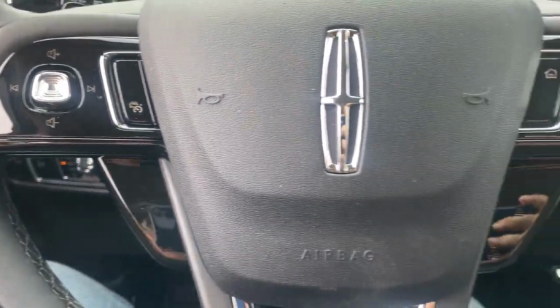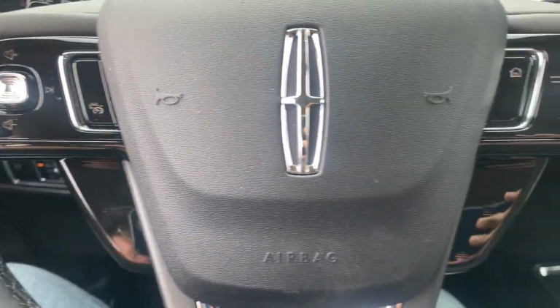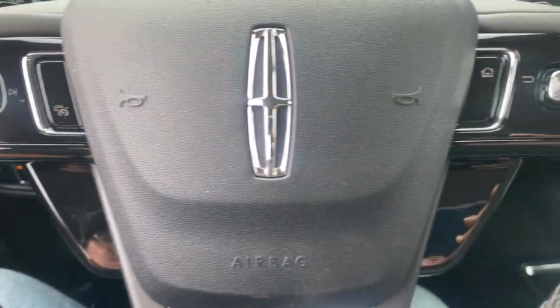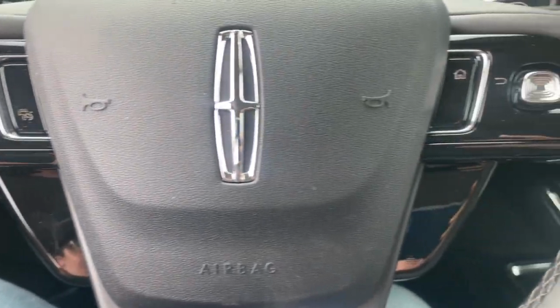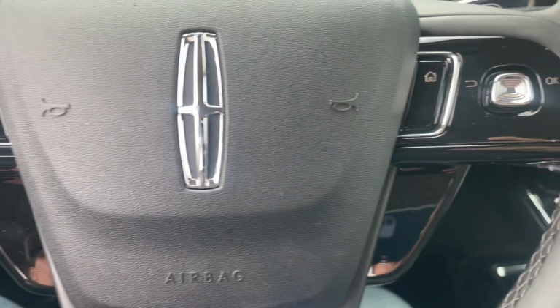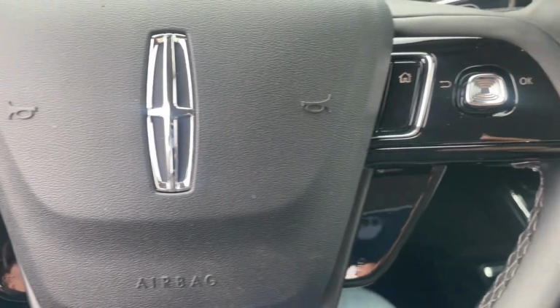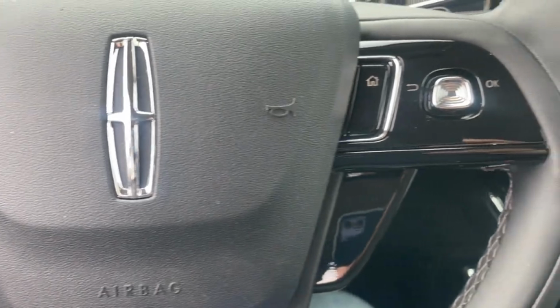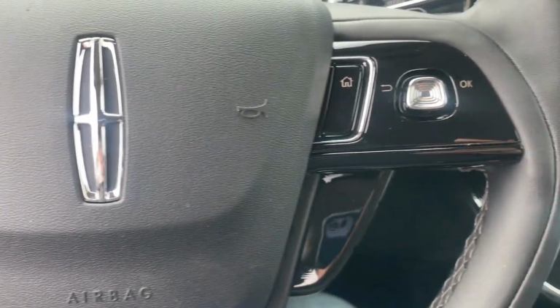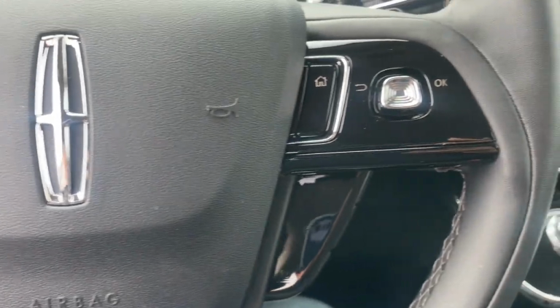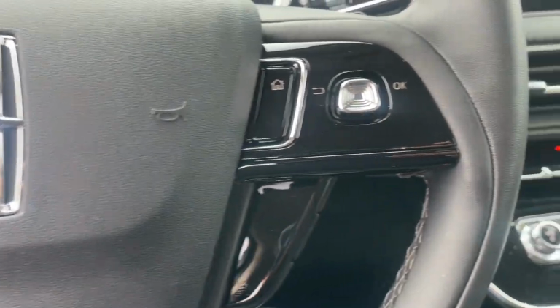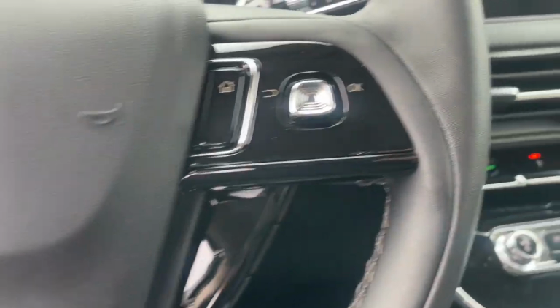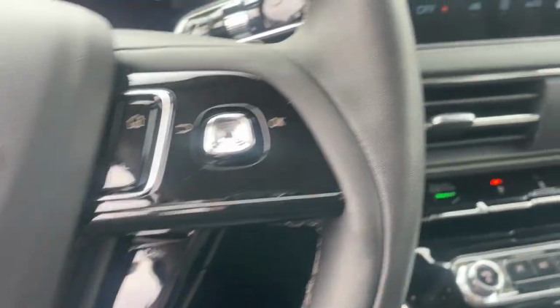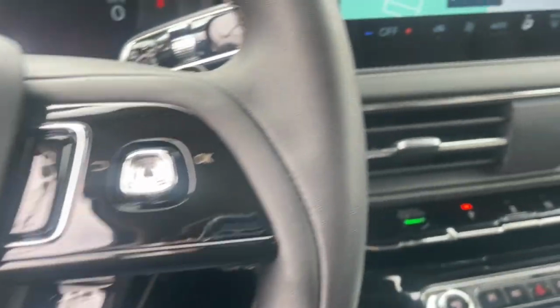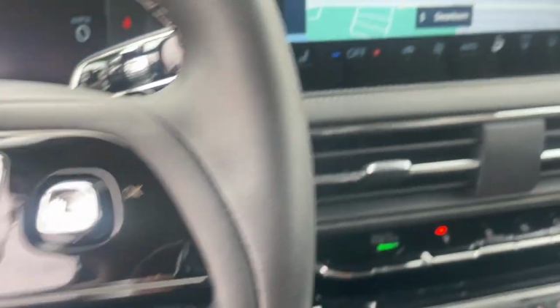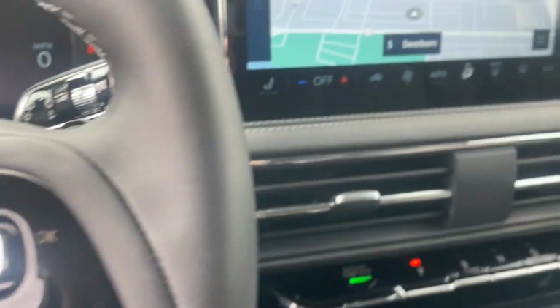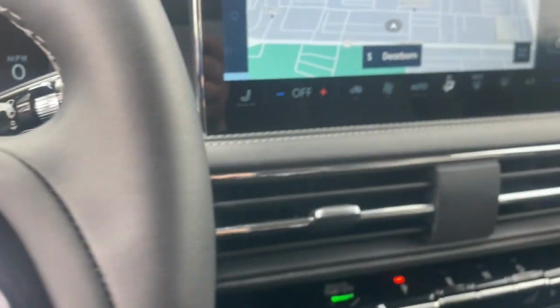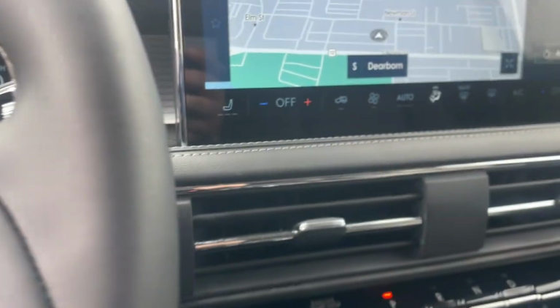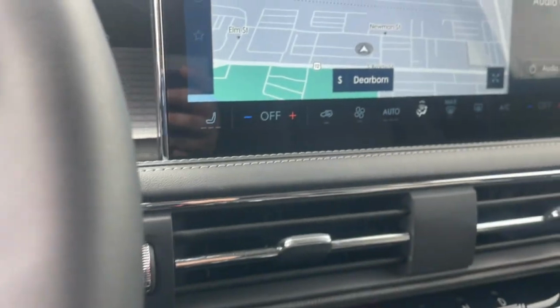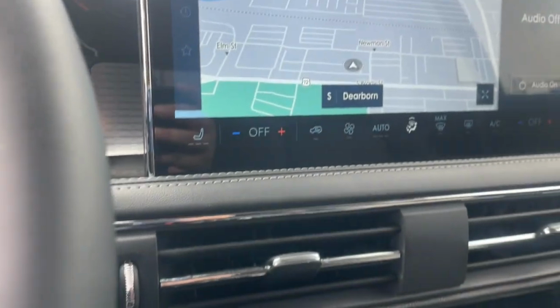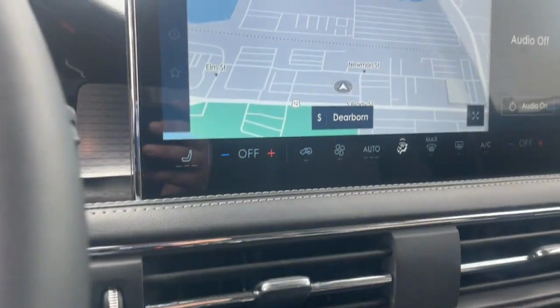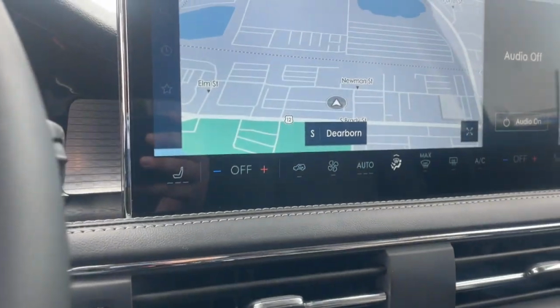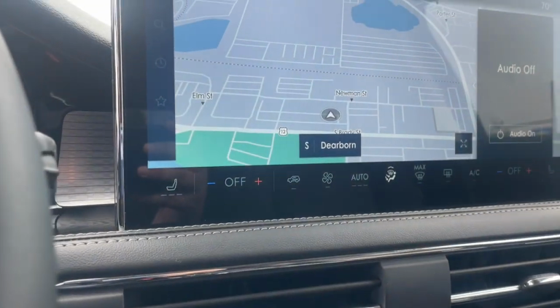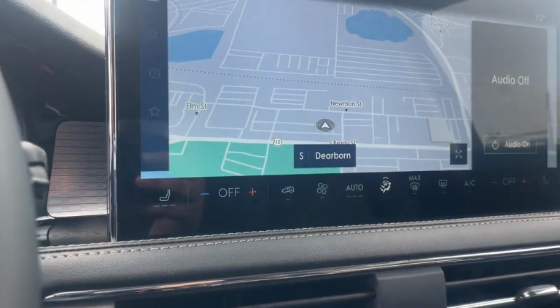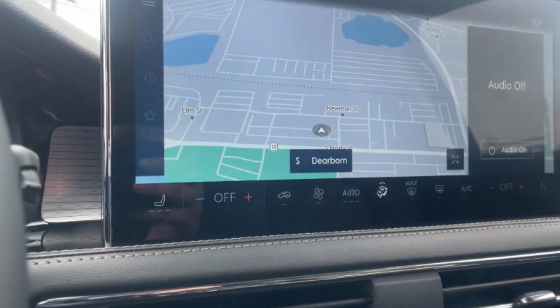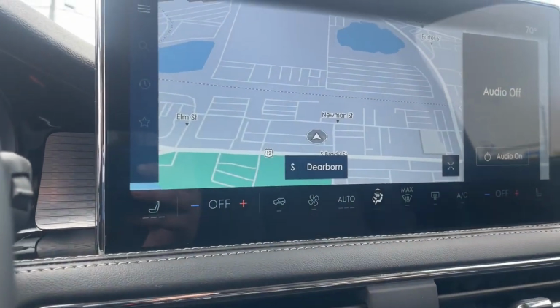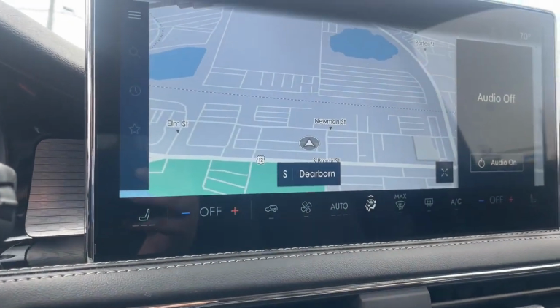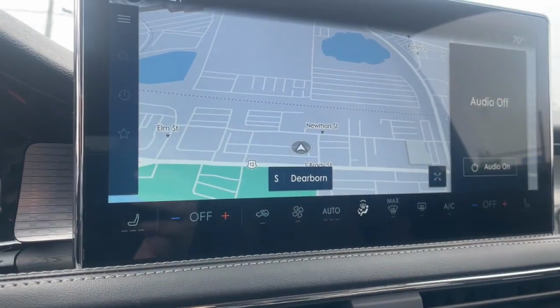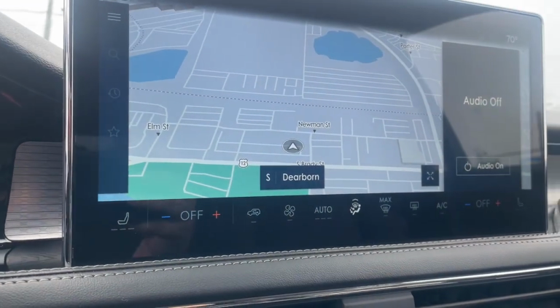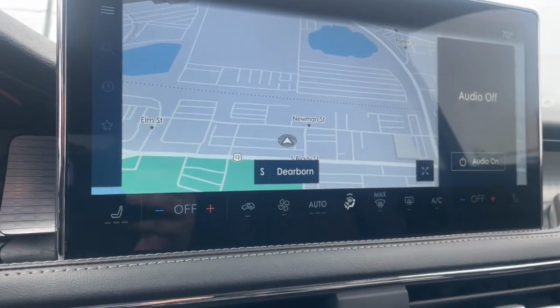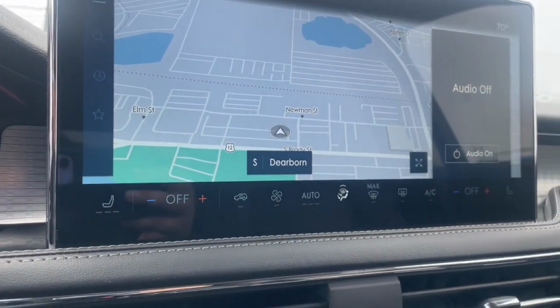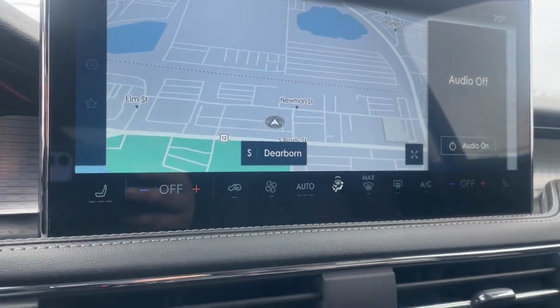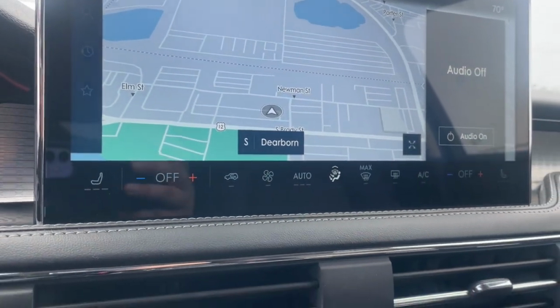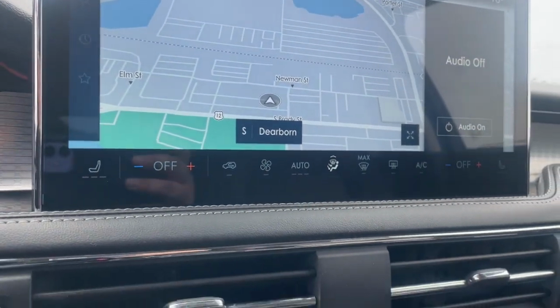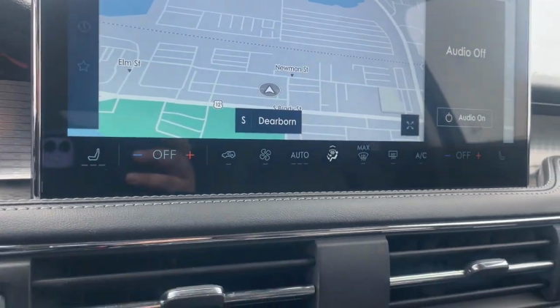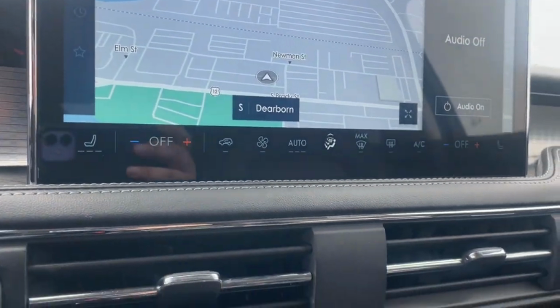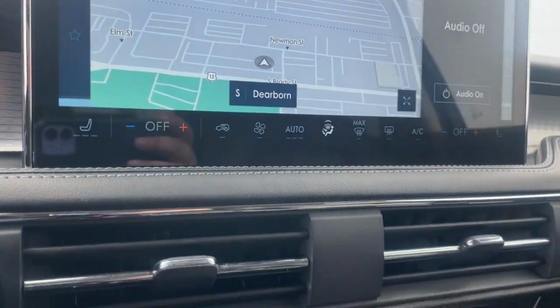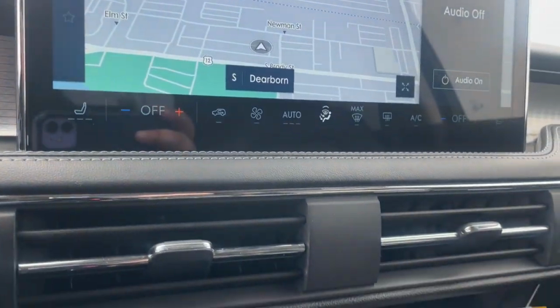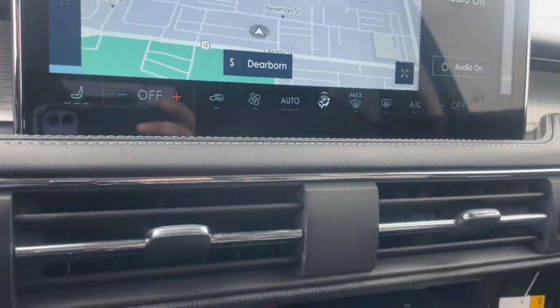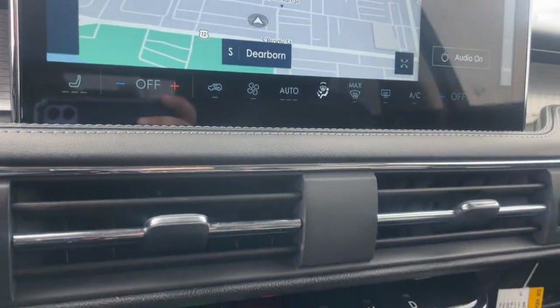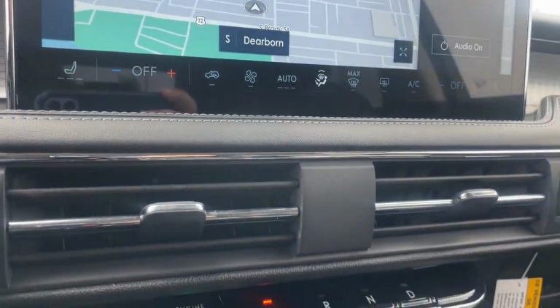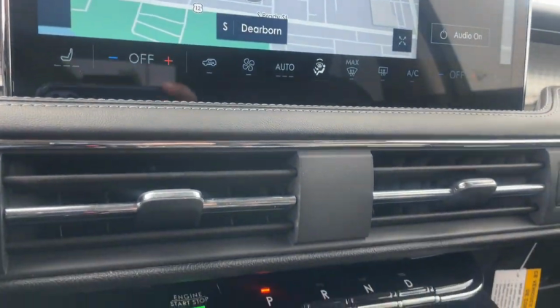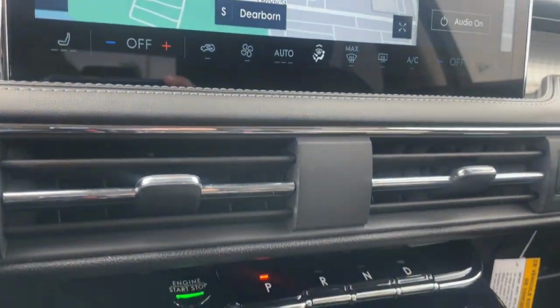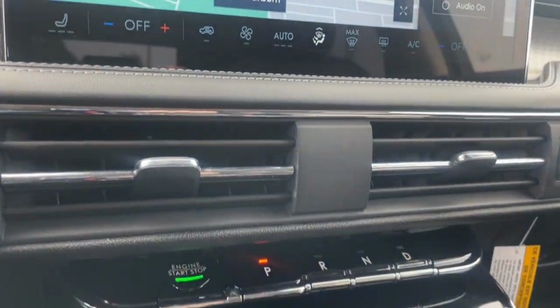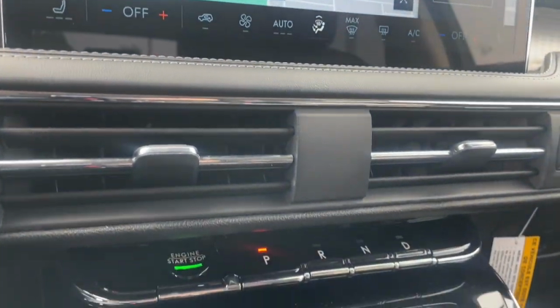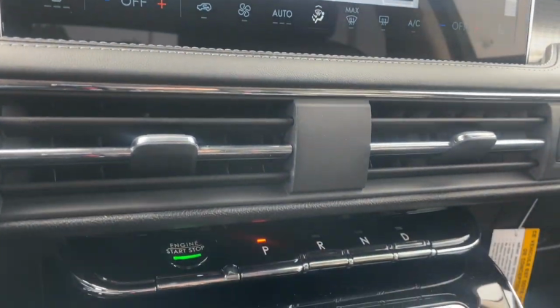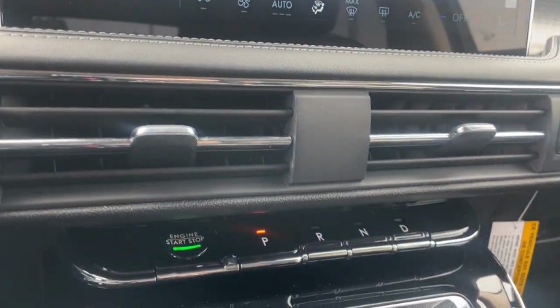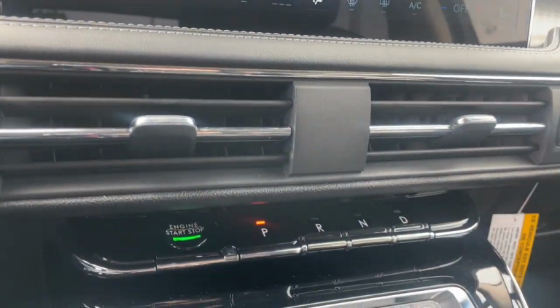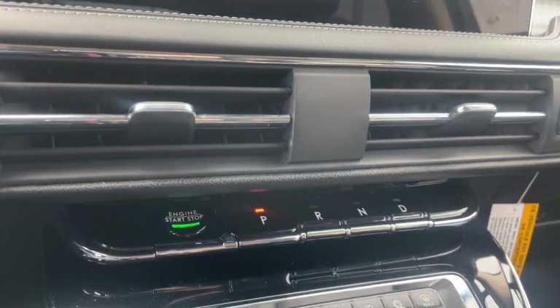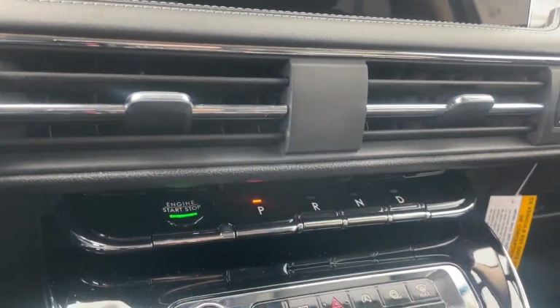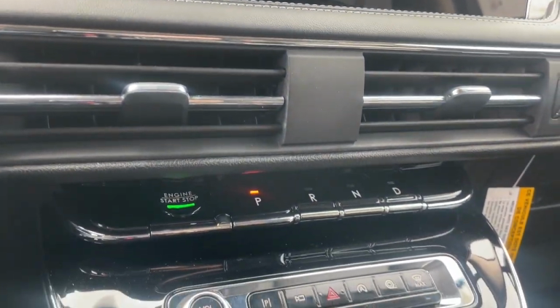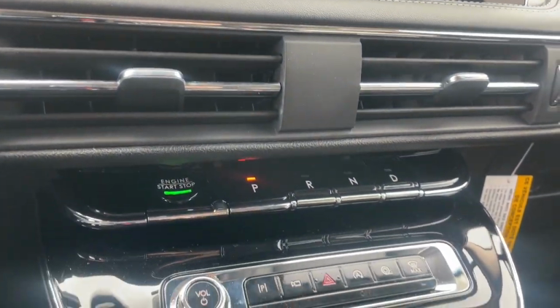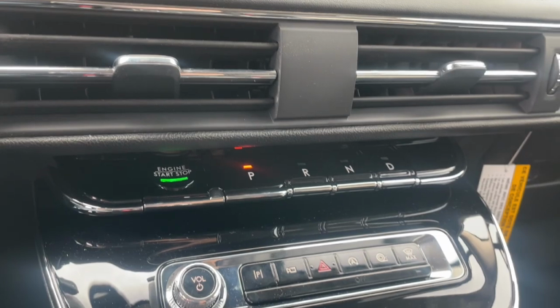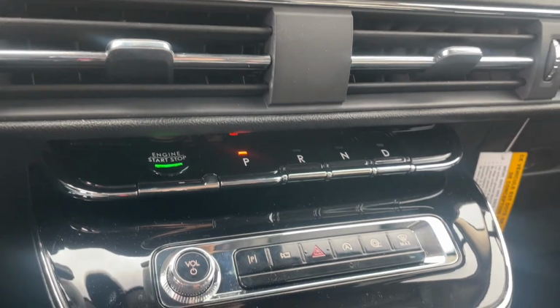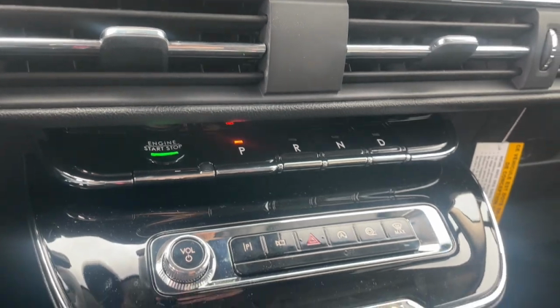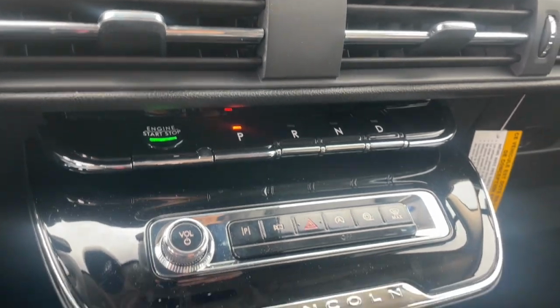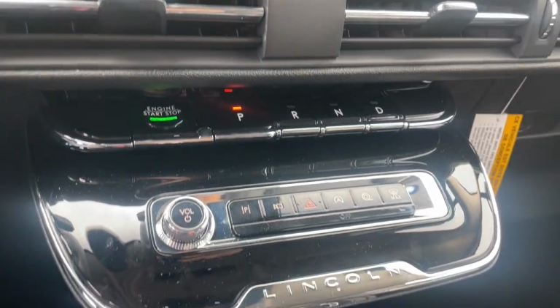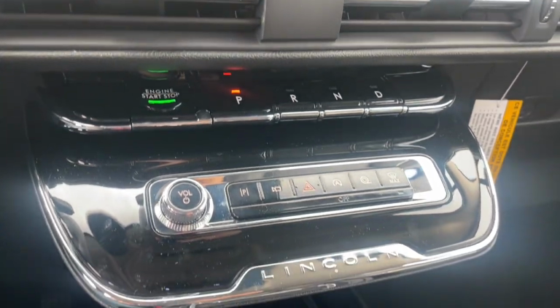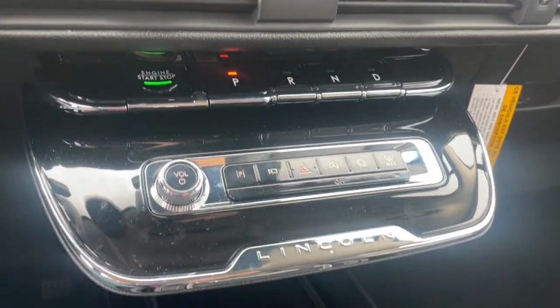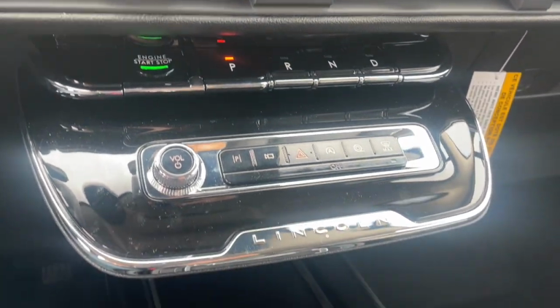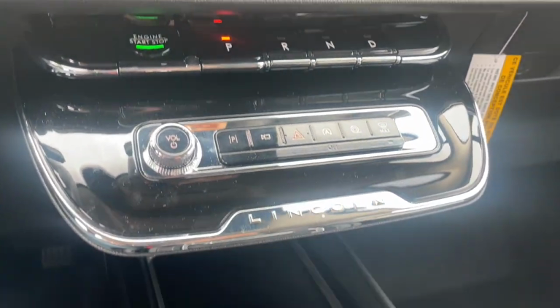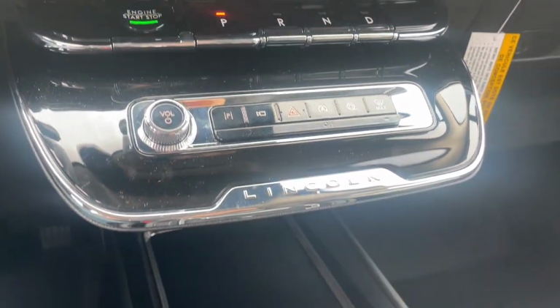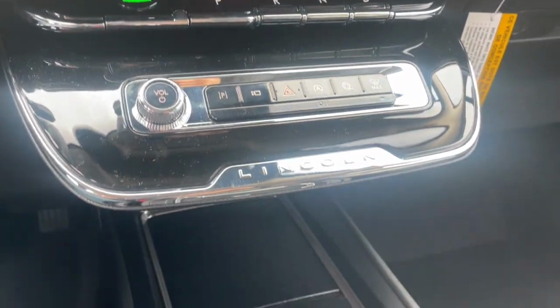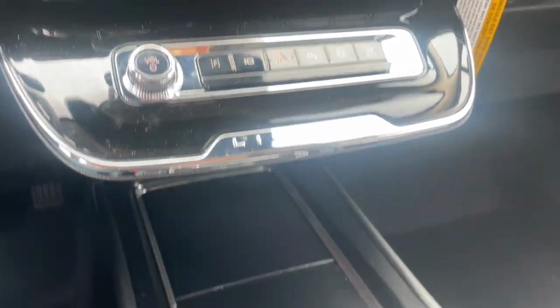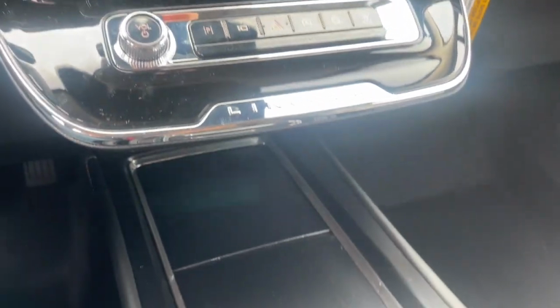Adaptive cruise control, power passenger seat, power liftgate, heated mirrors, dual zone AC.